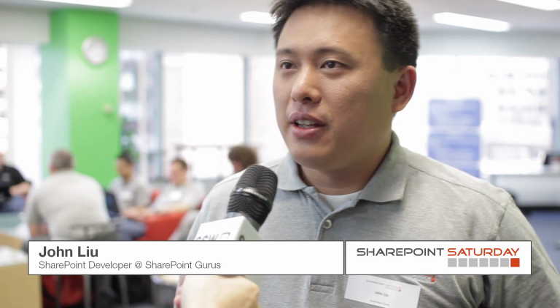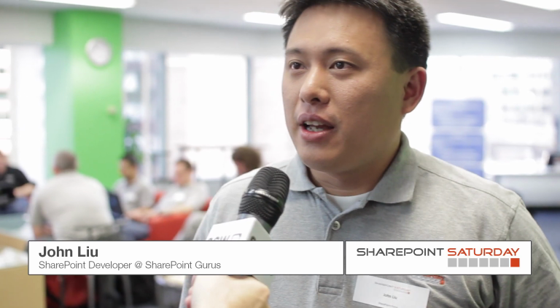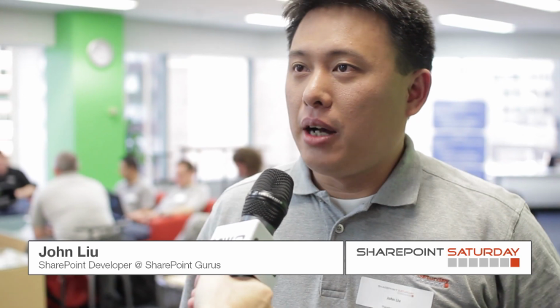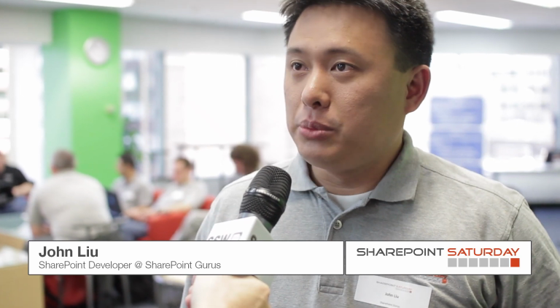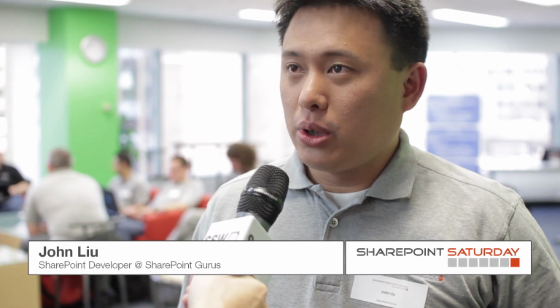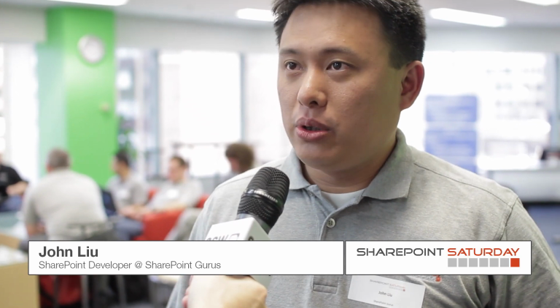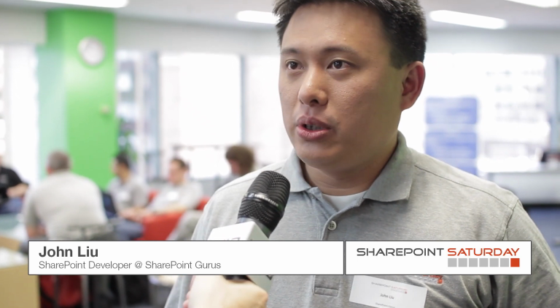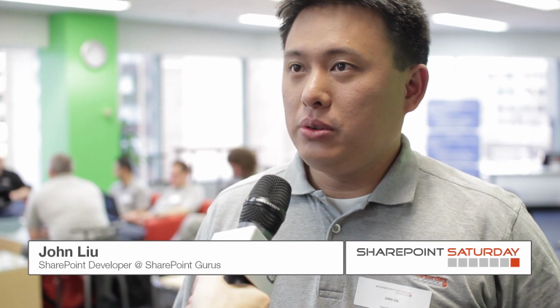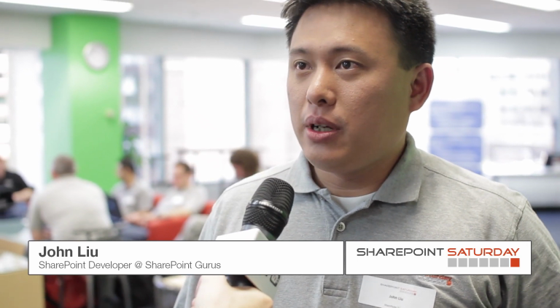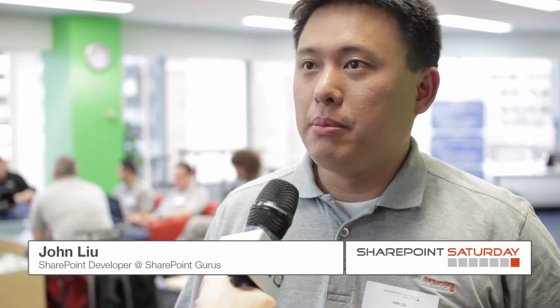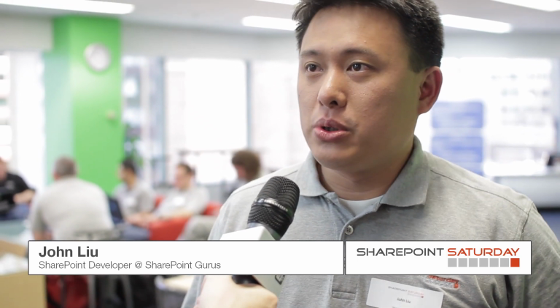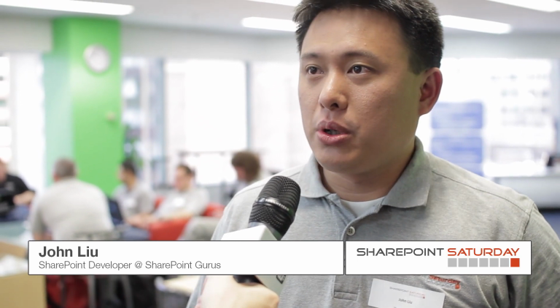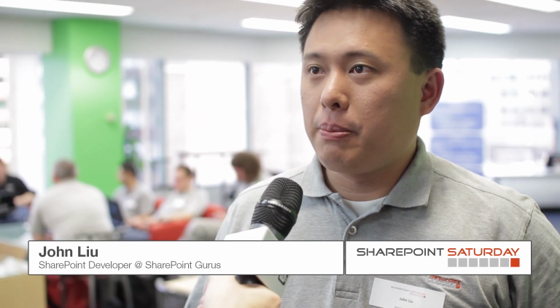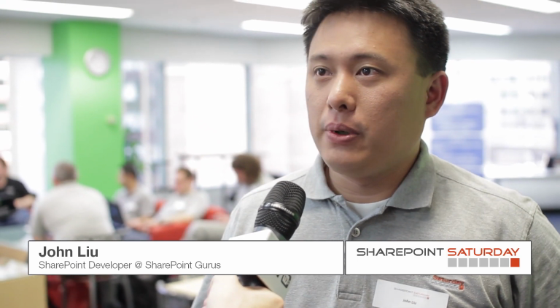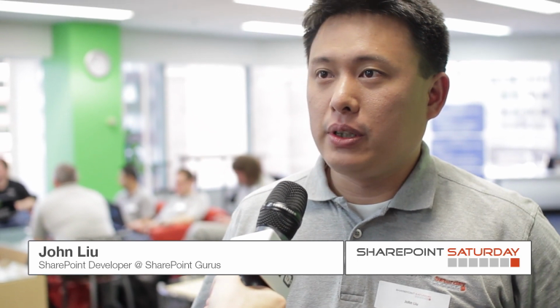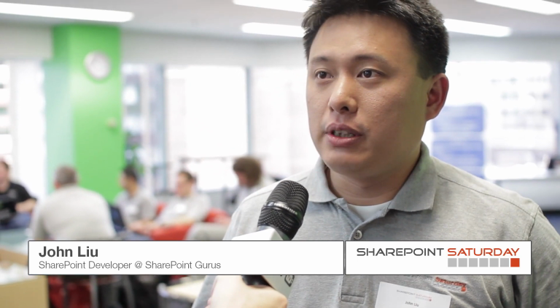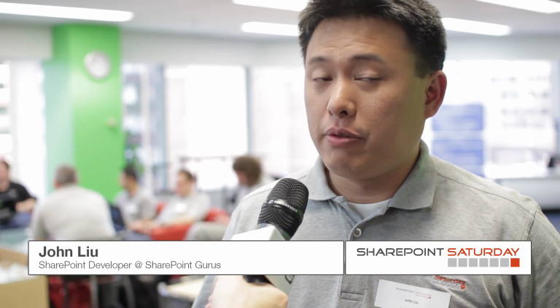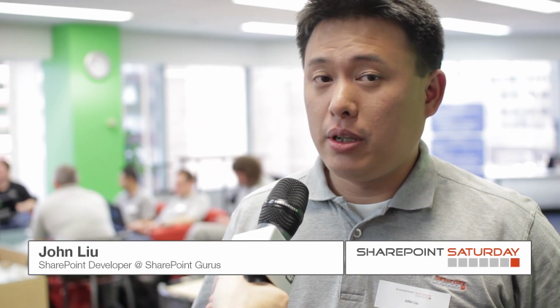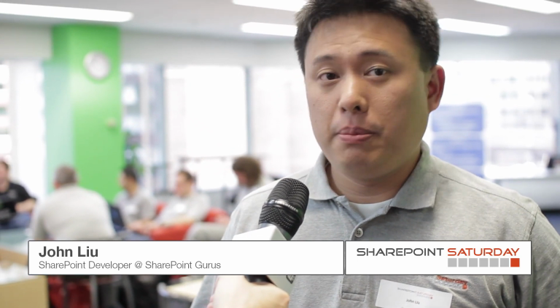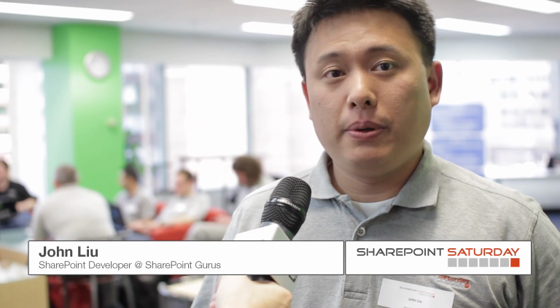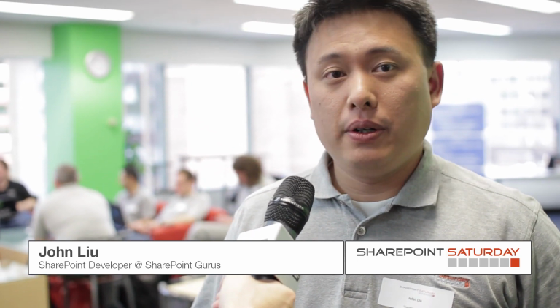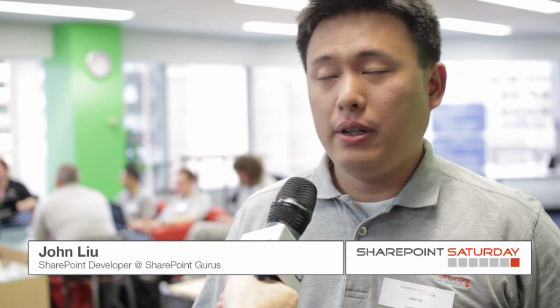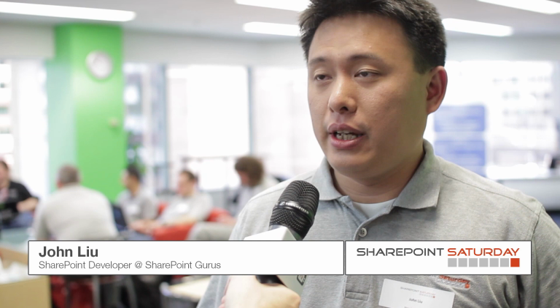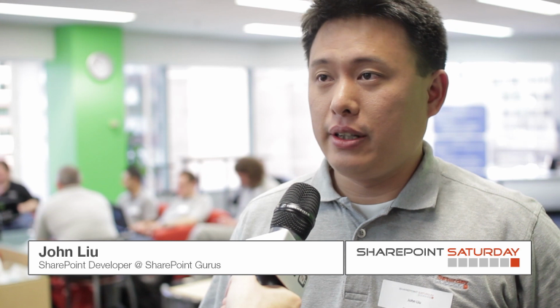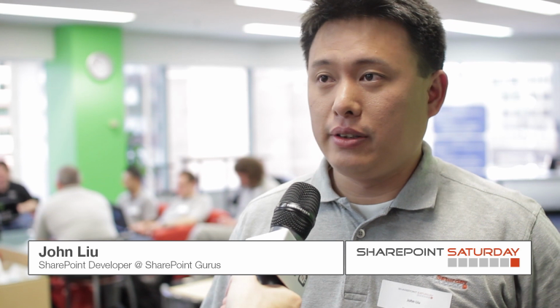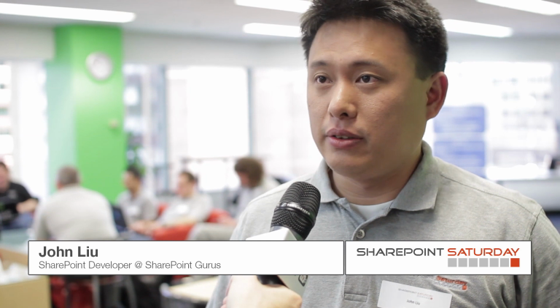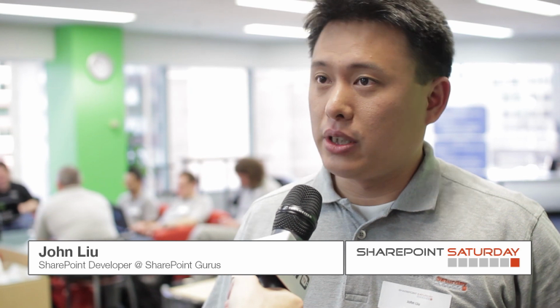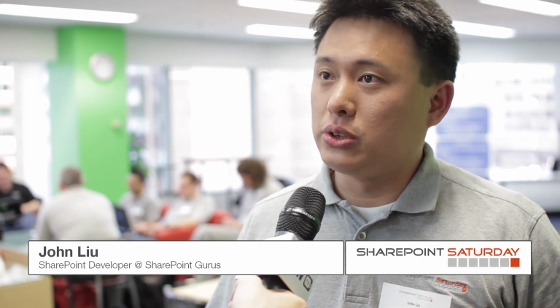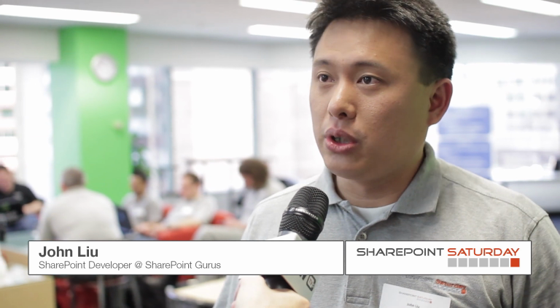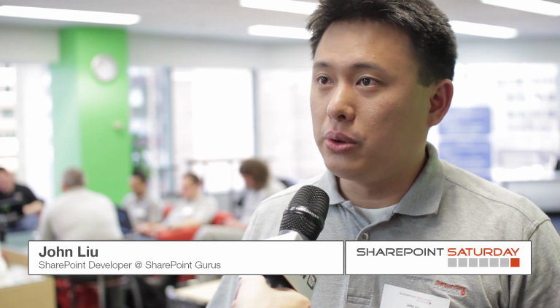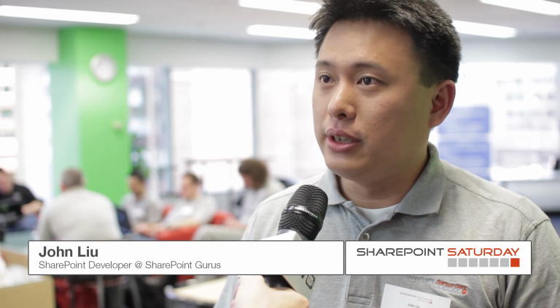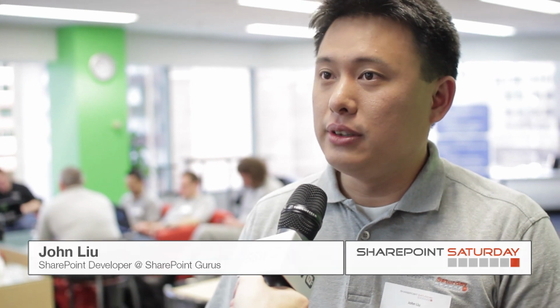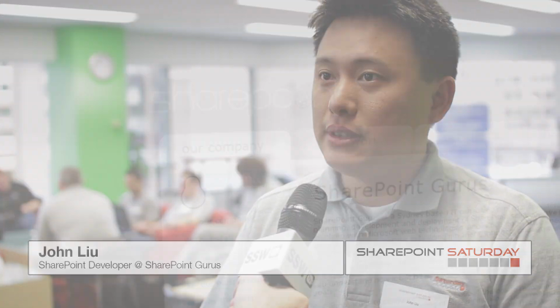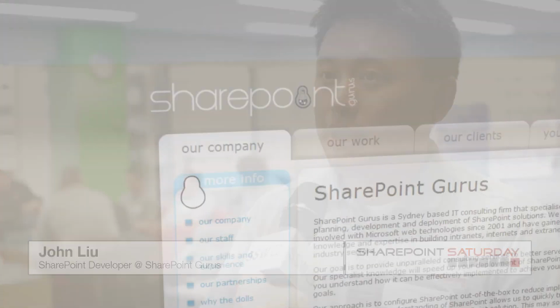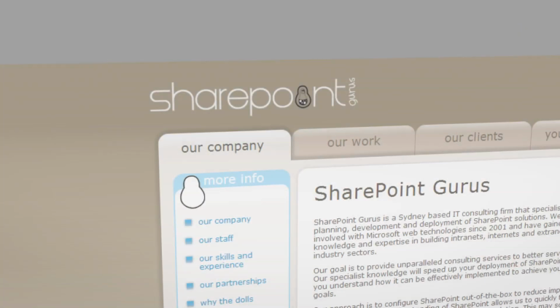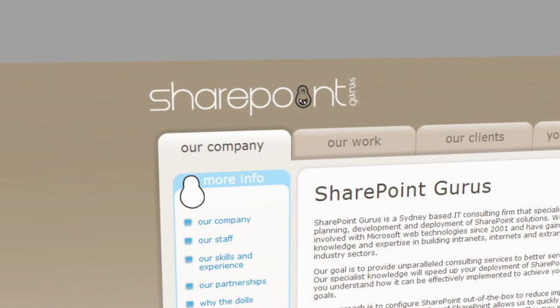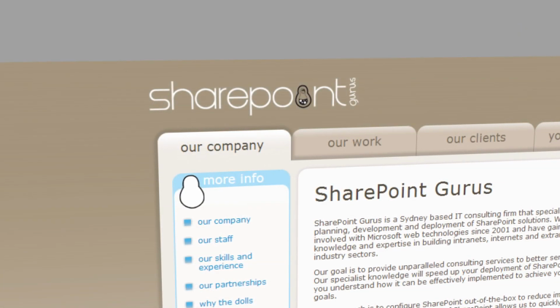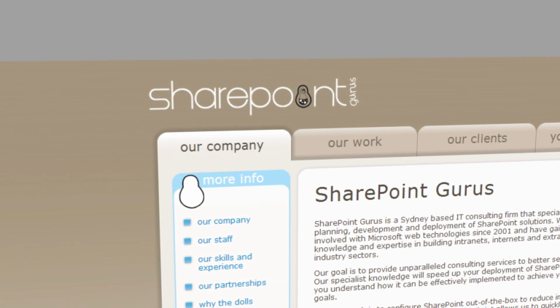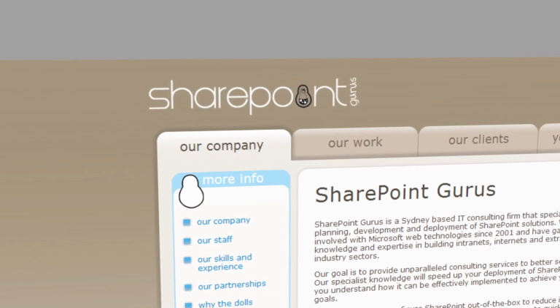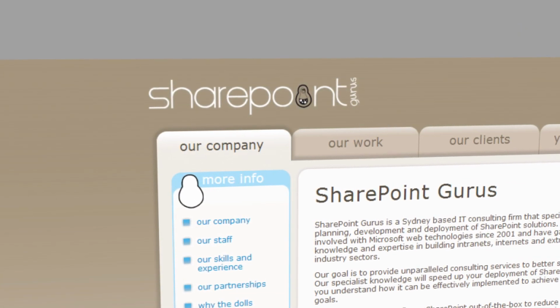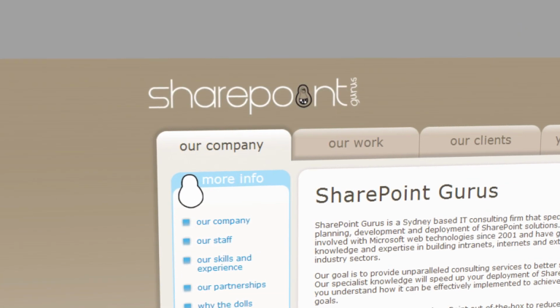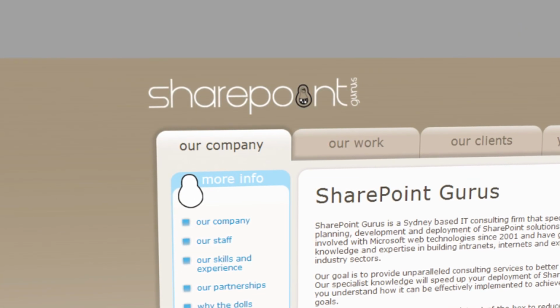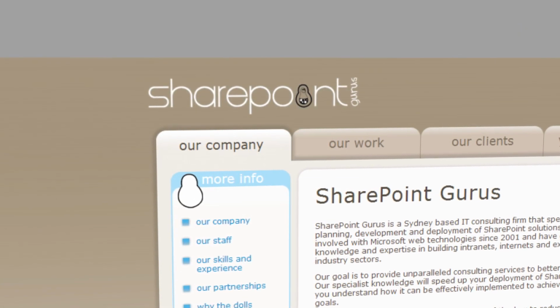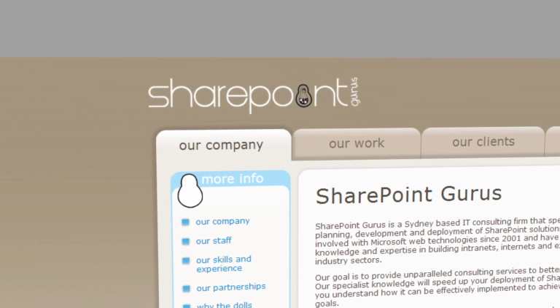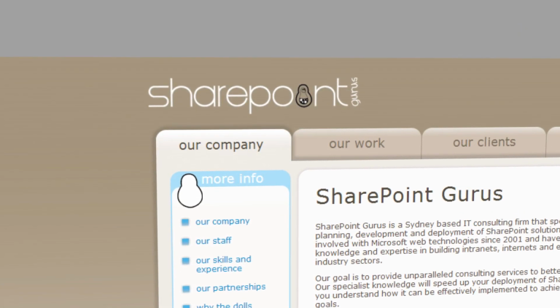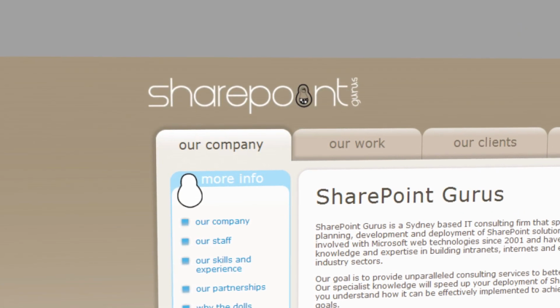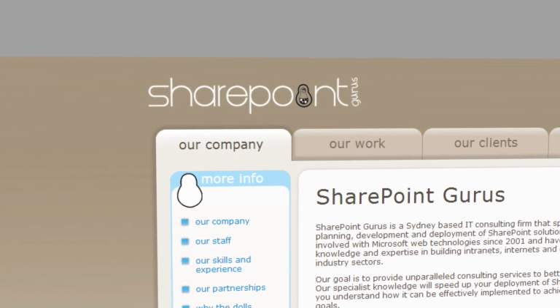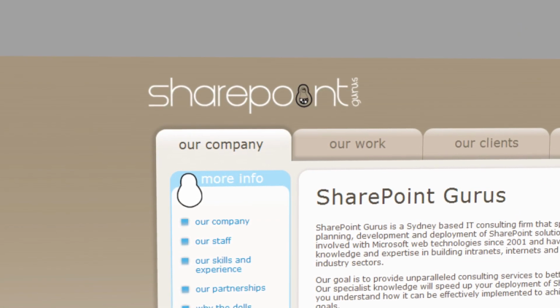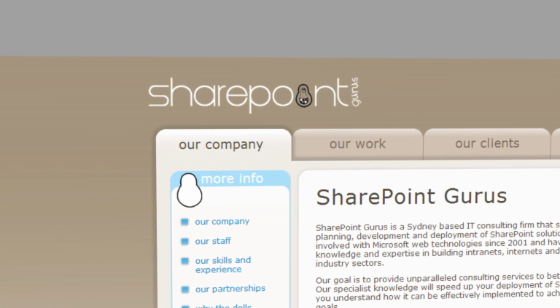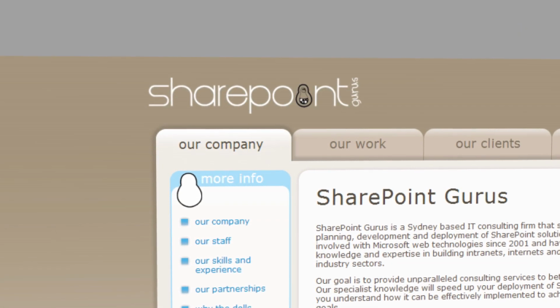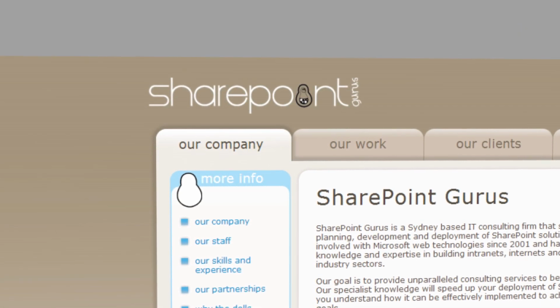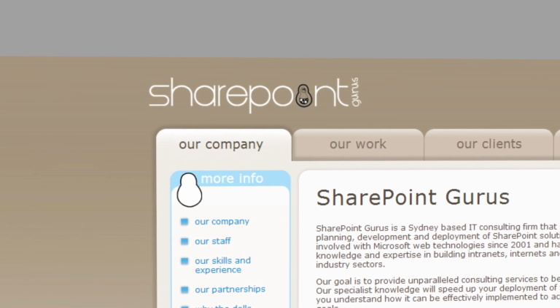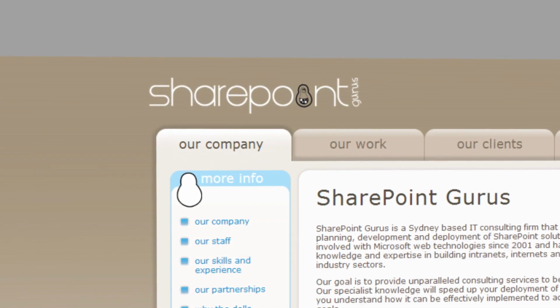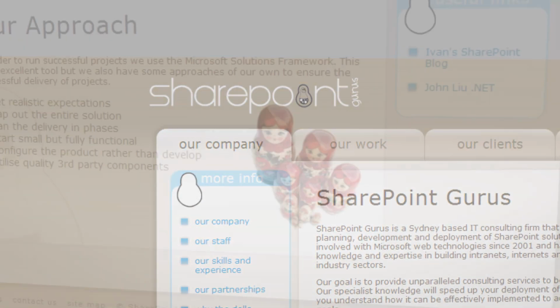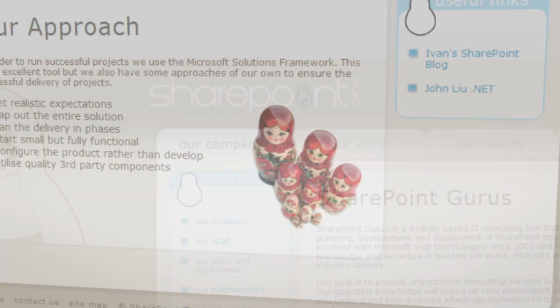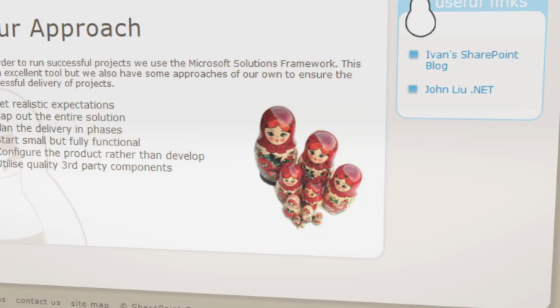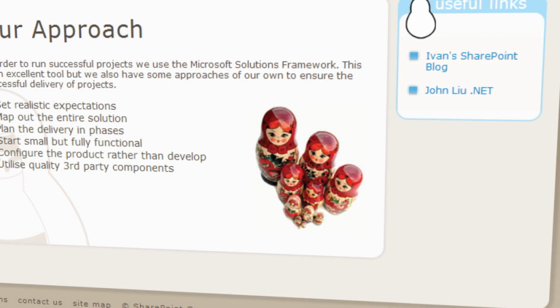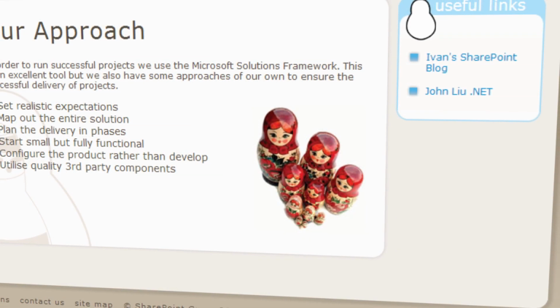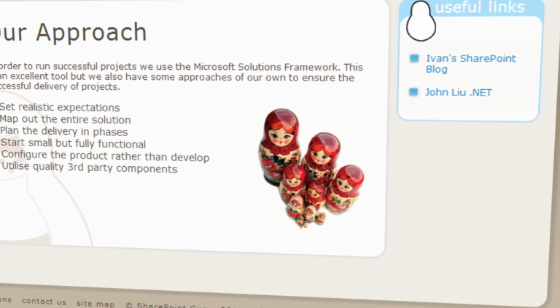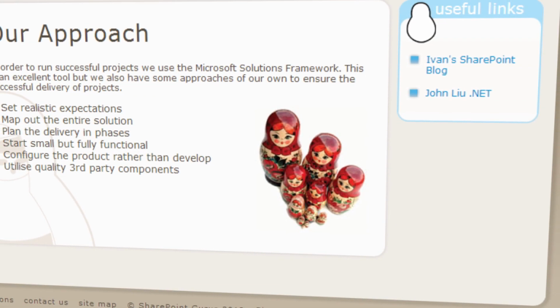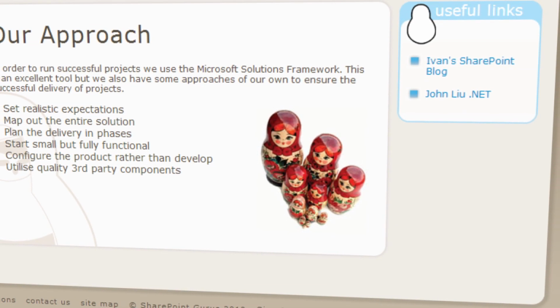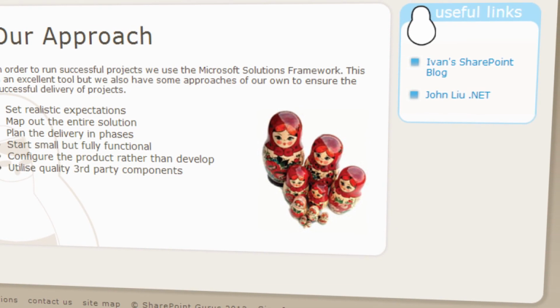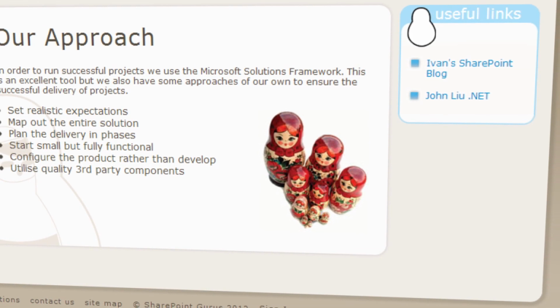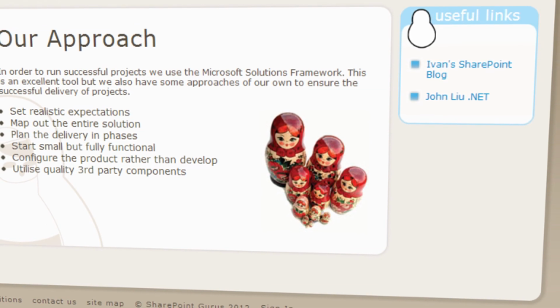I'm John Liu. I'm a SharePoint developer and consultant. I work for SharePoint Gurus, a SharePoint consultancy in Sydney.